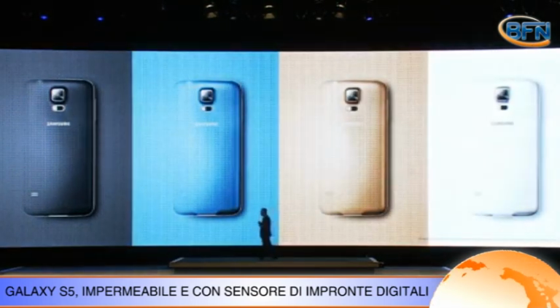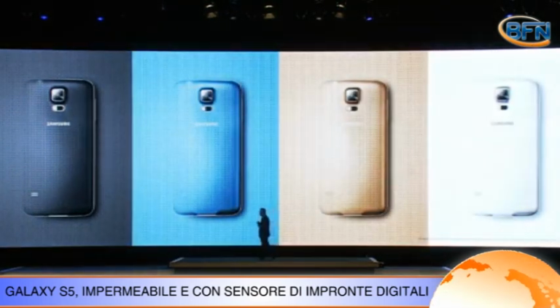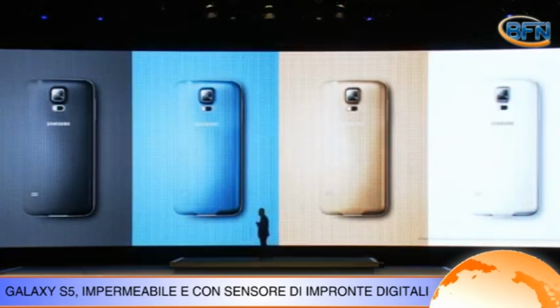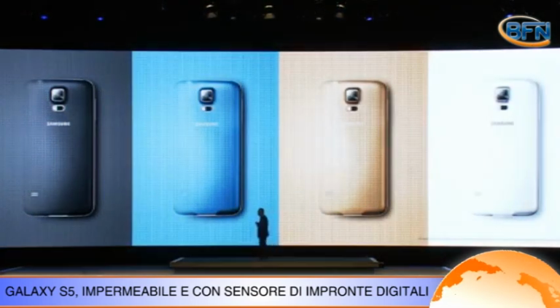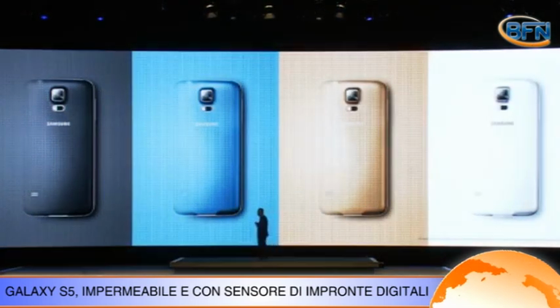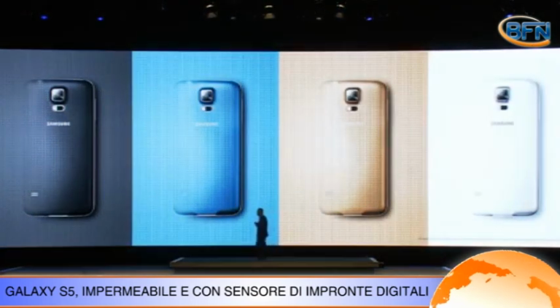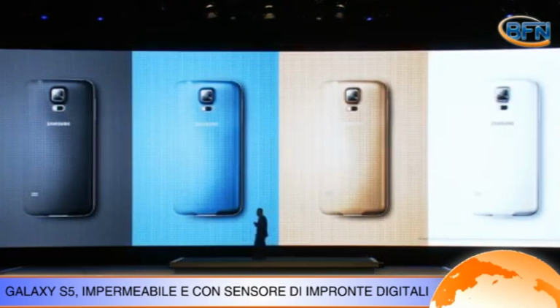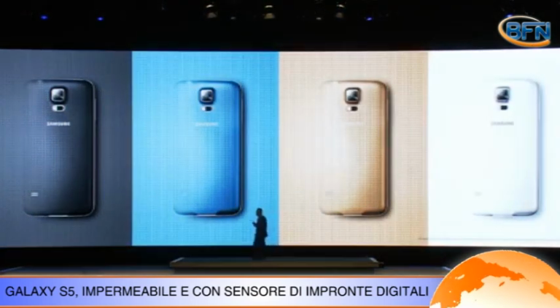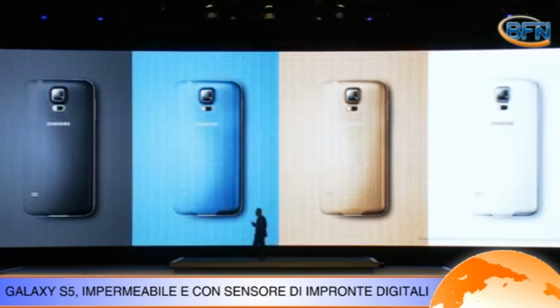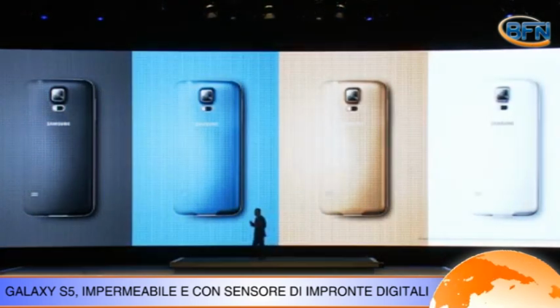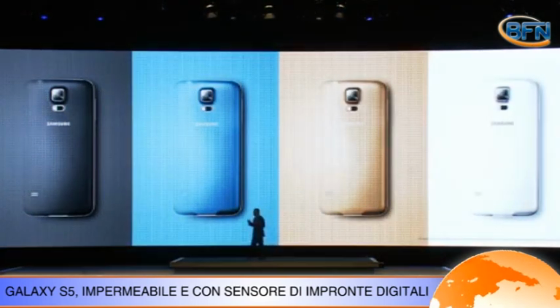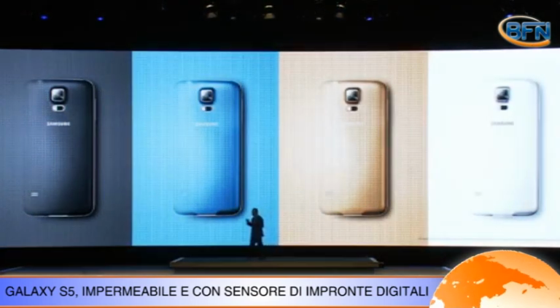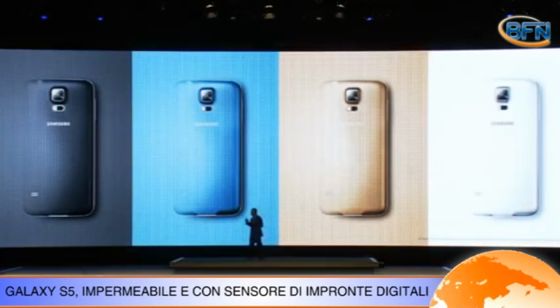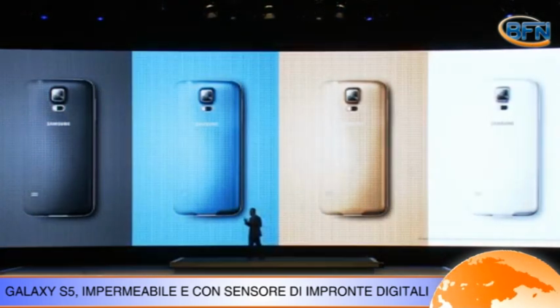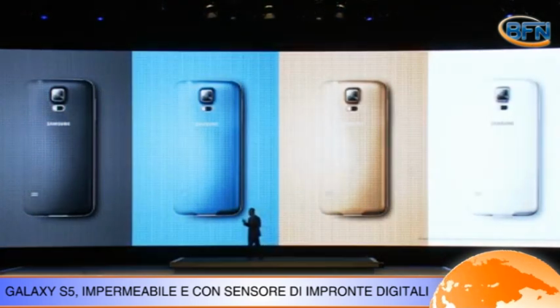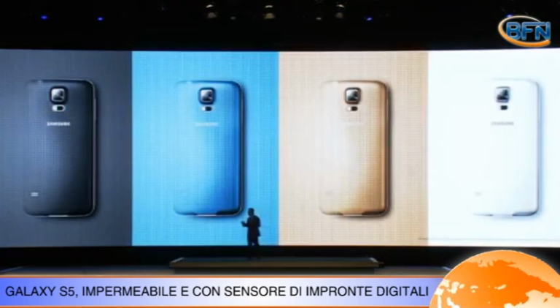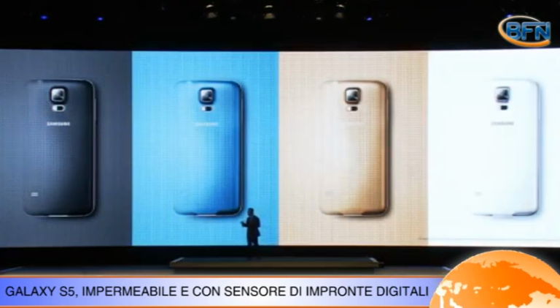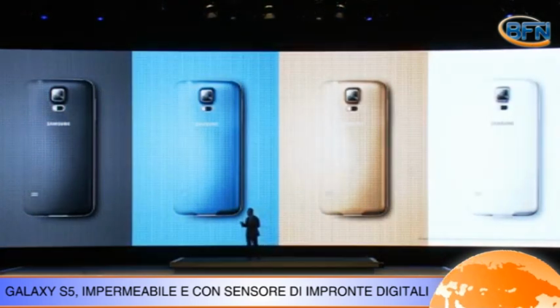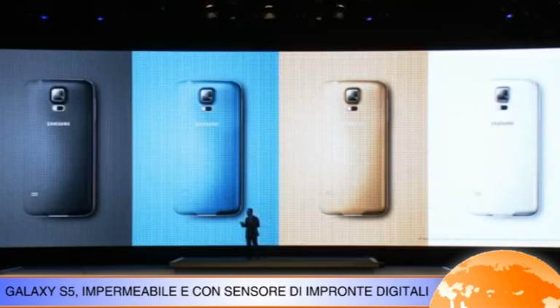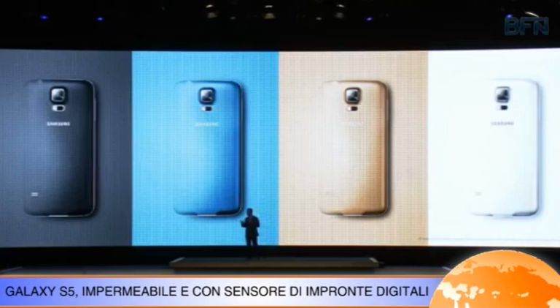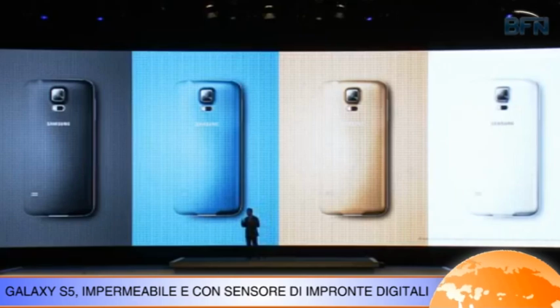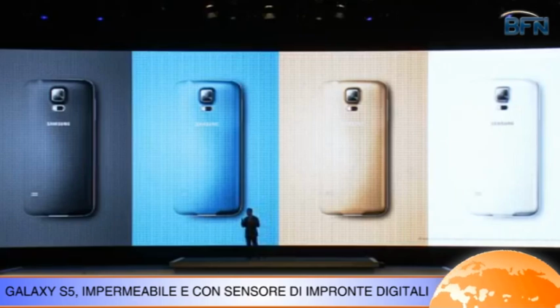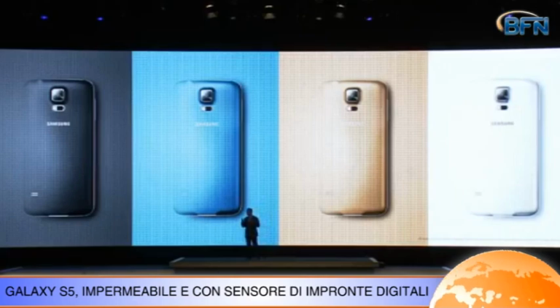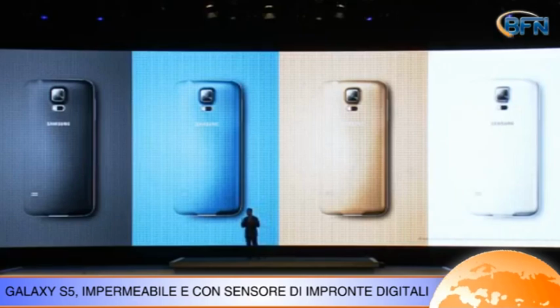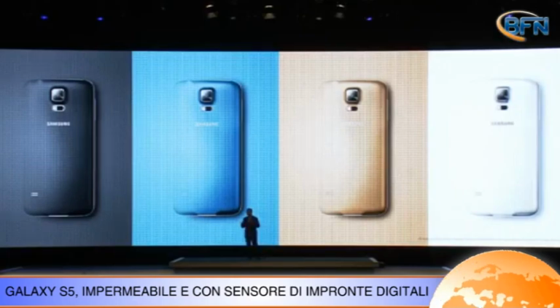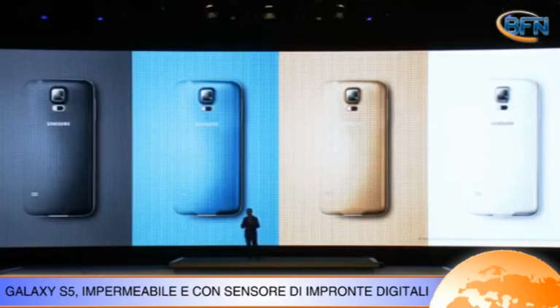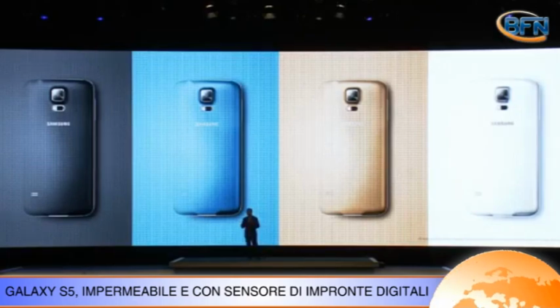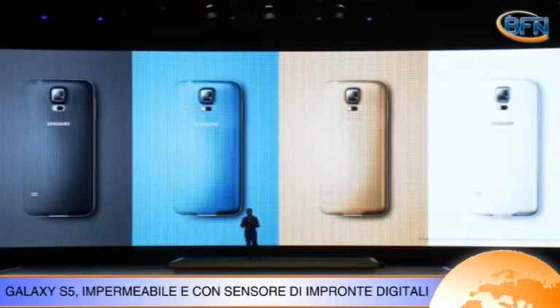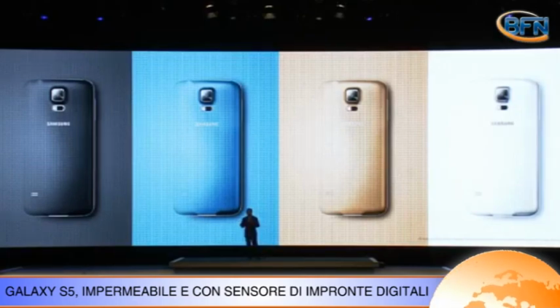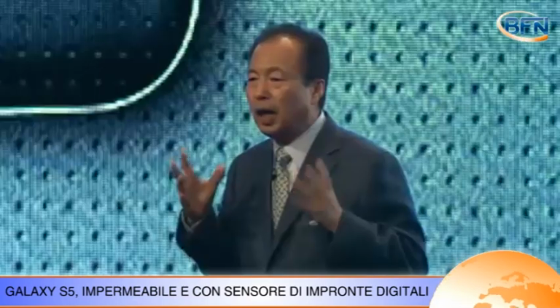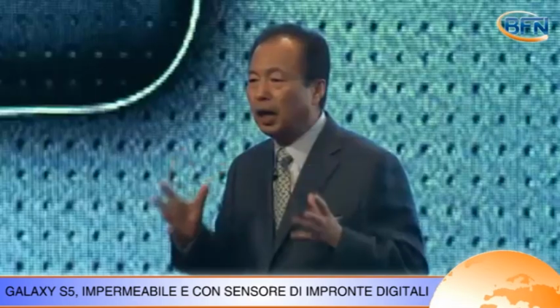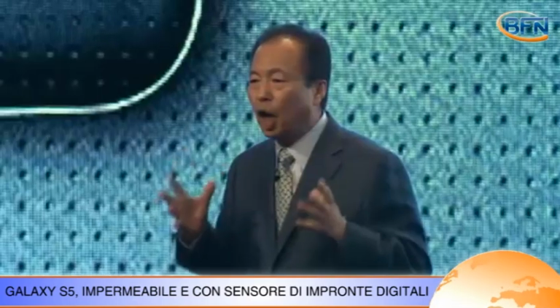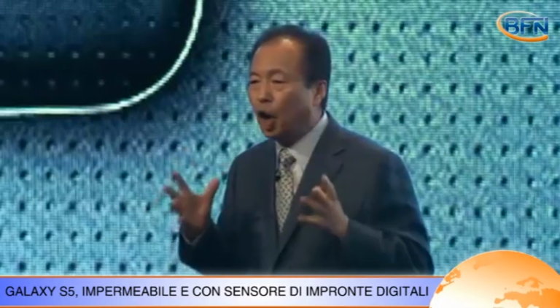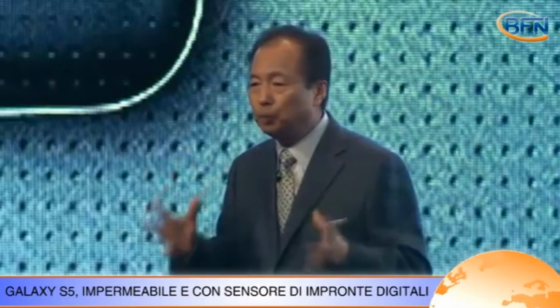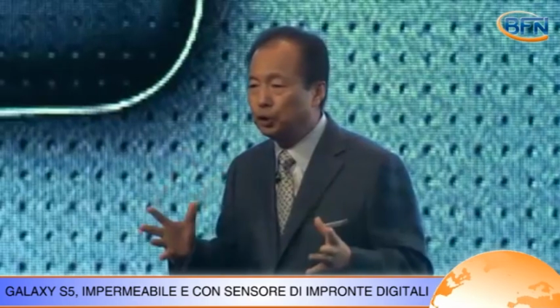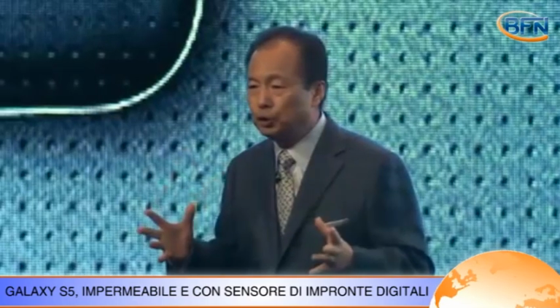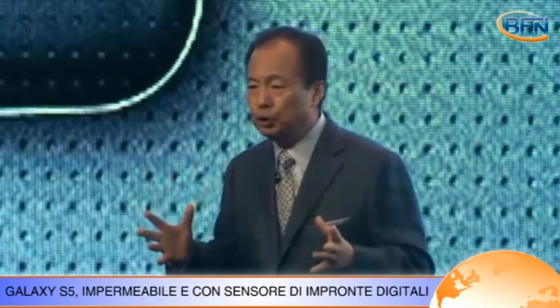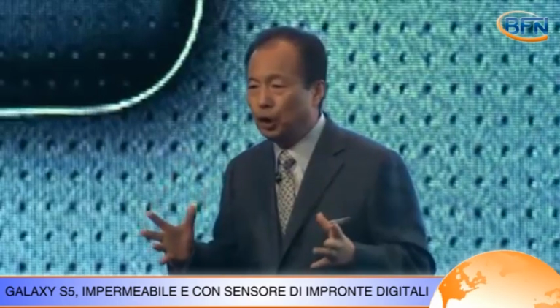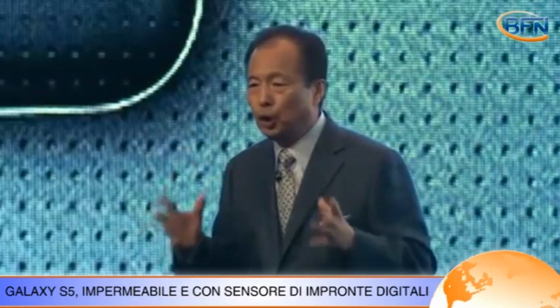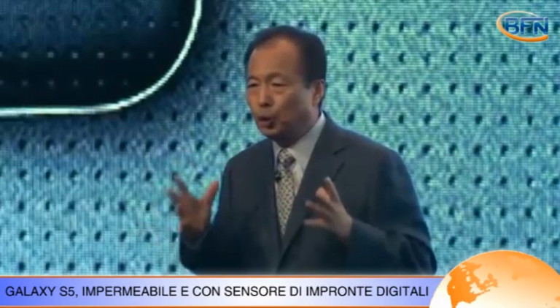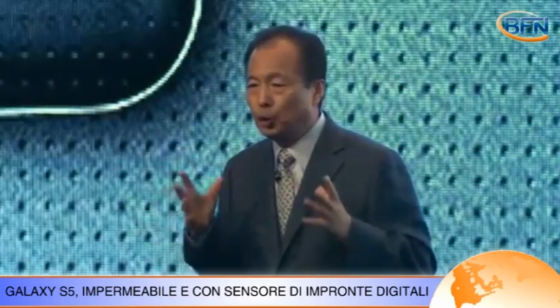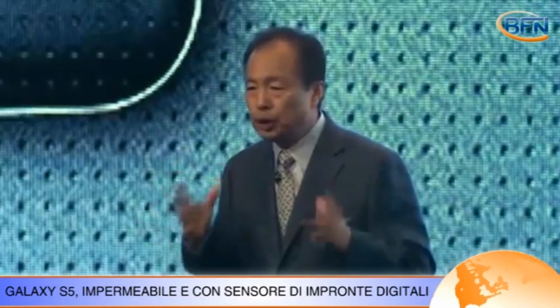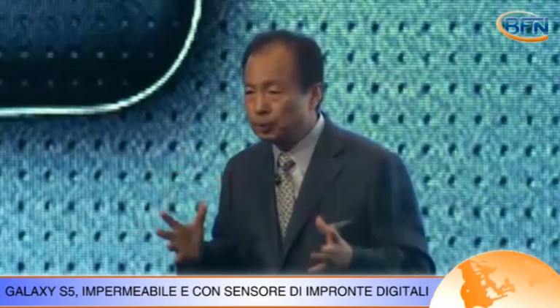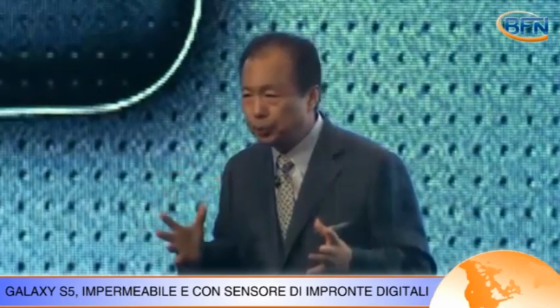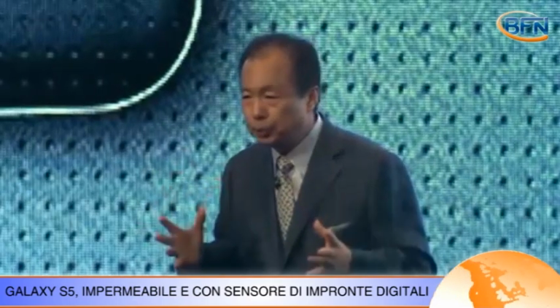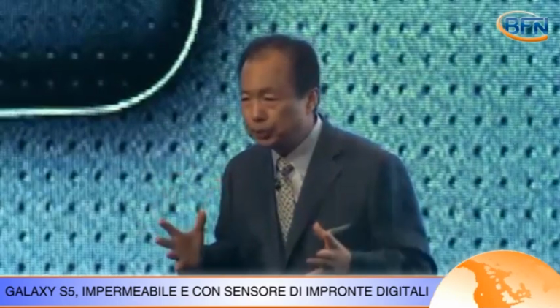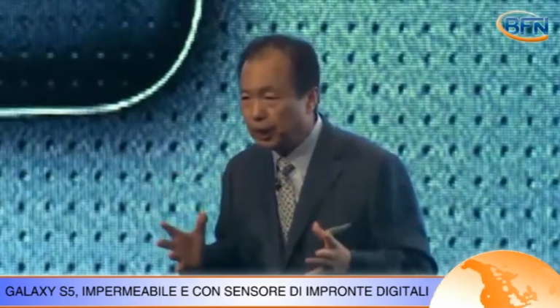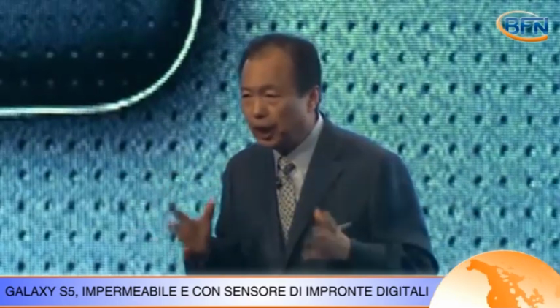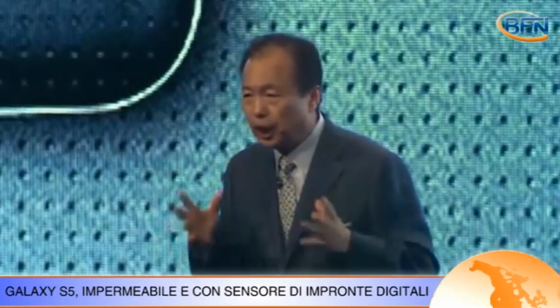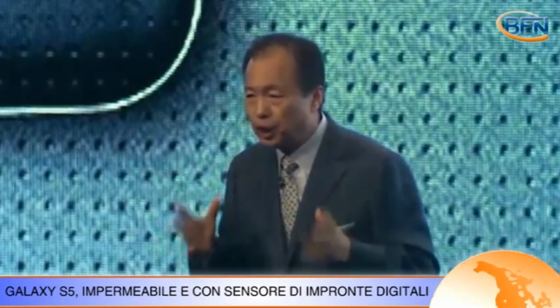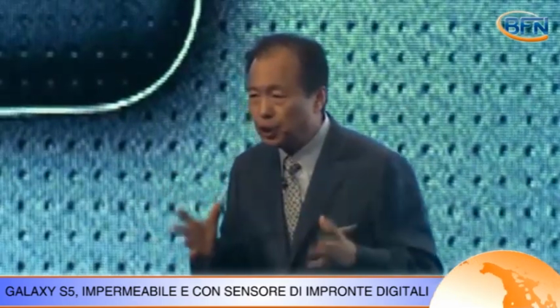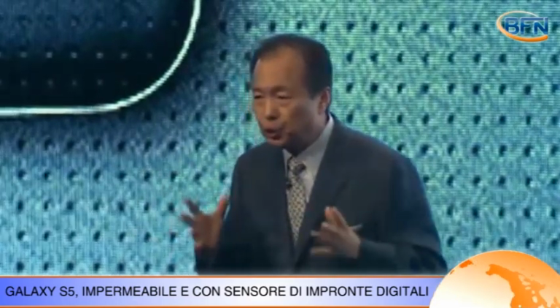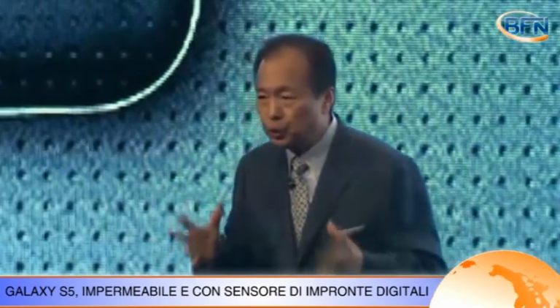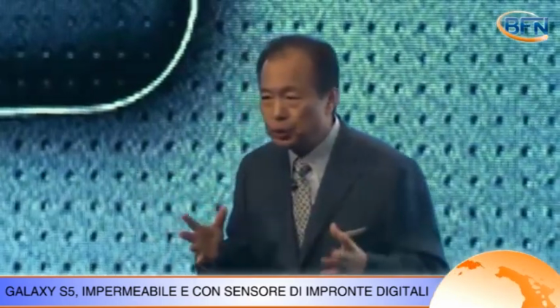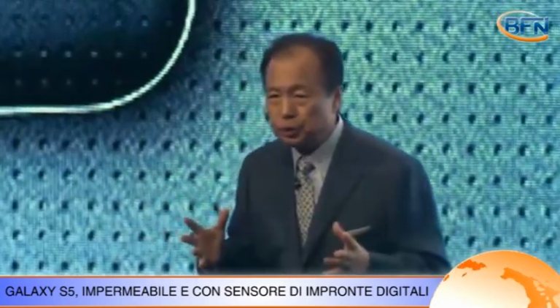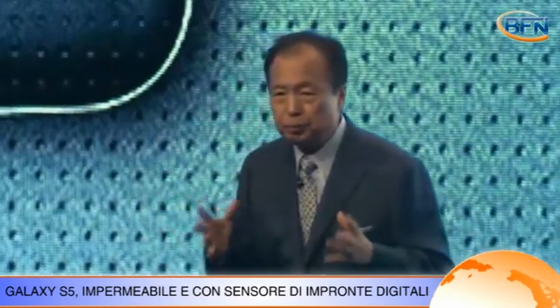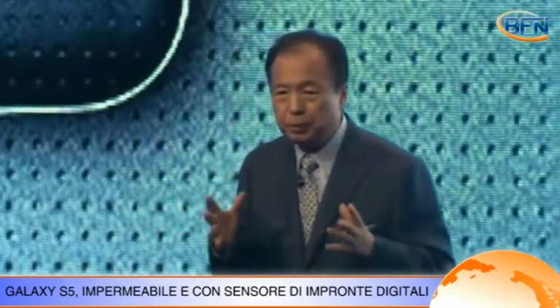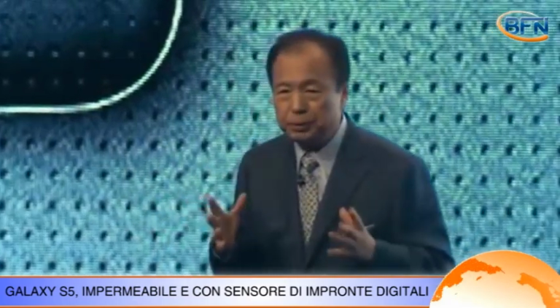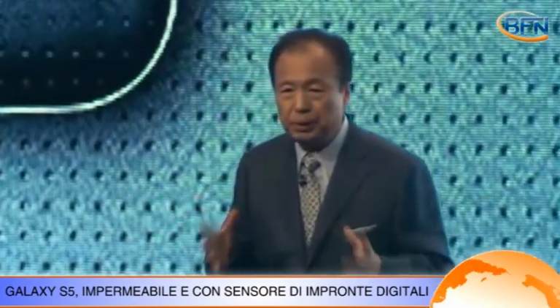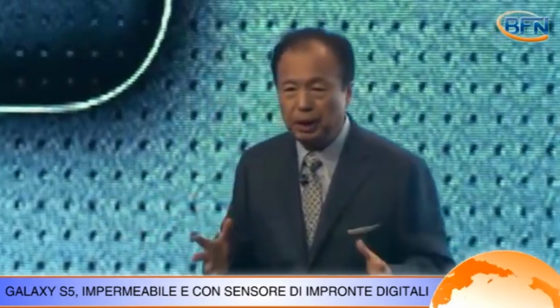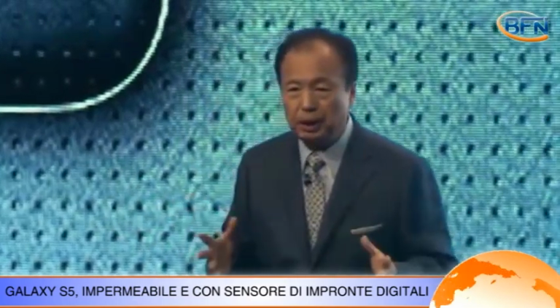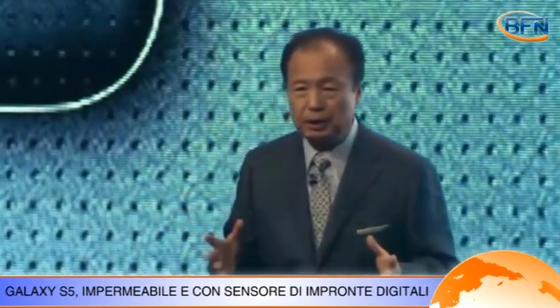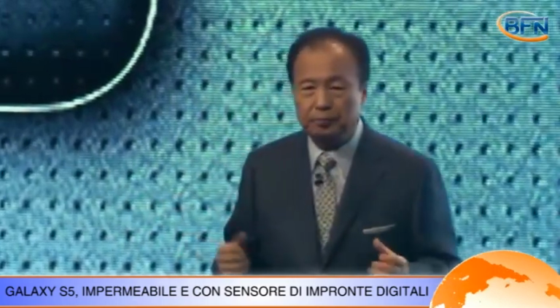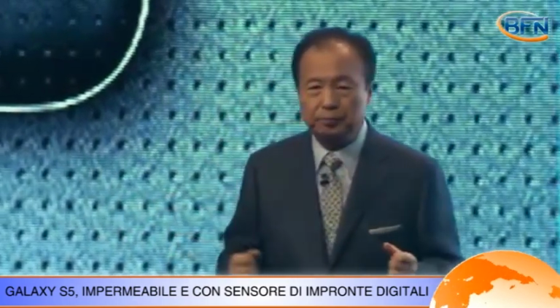La vera novità sotto il profilo tecnico è la presenza di un sensore di impronte digitali, utile non solo per la sicurezza, ma anche in vista delle applicazioni di pagamento elettronico e mobilità.